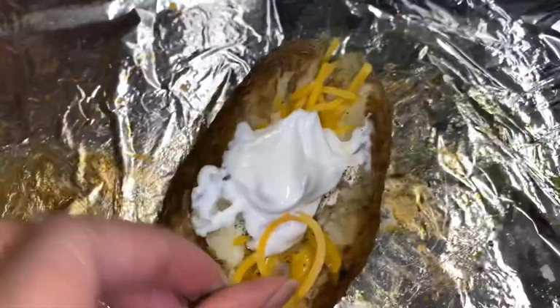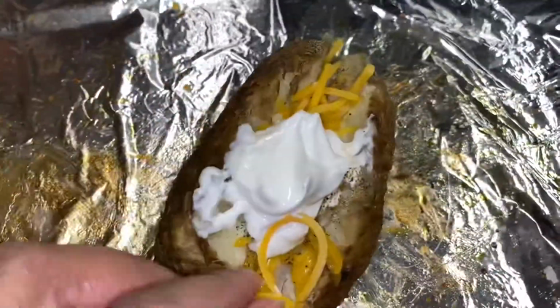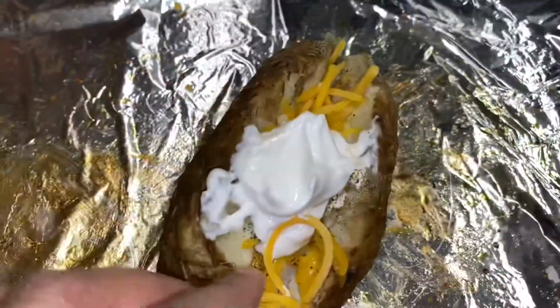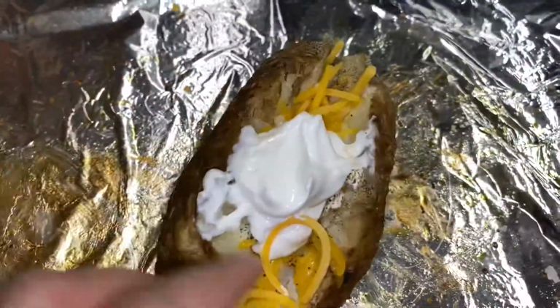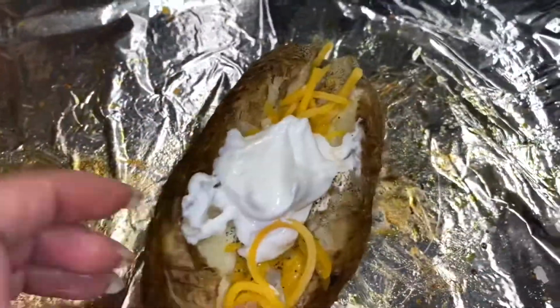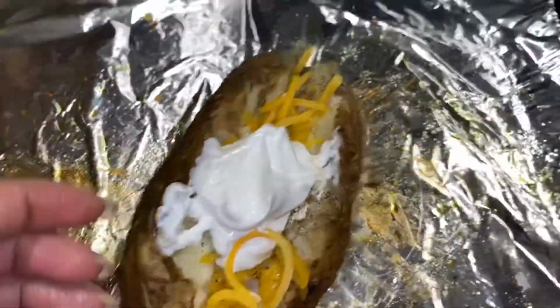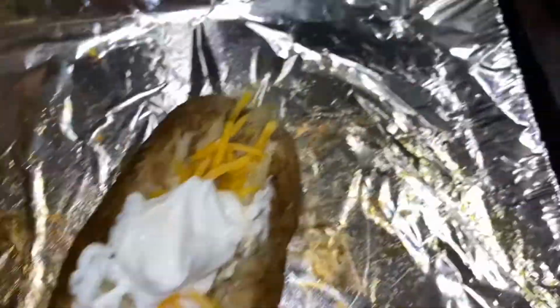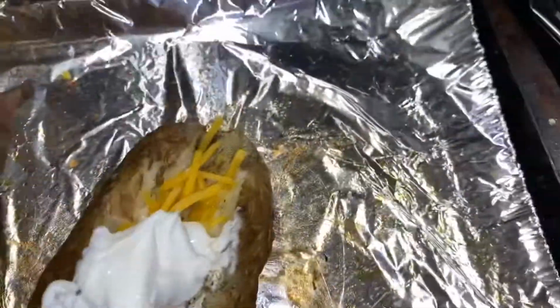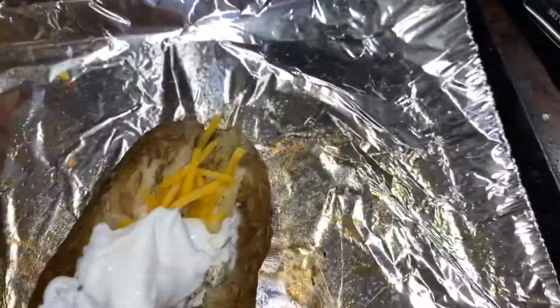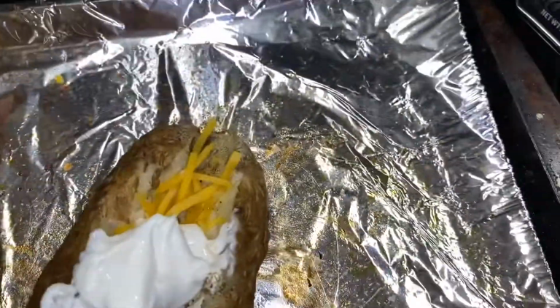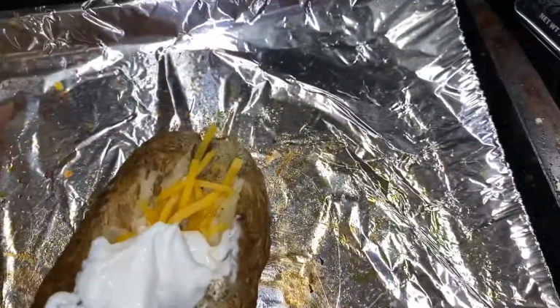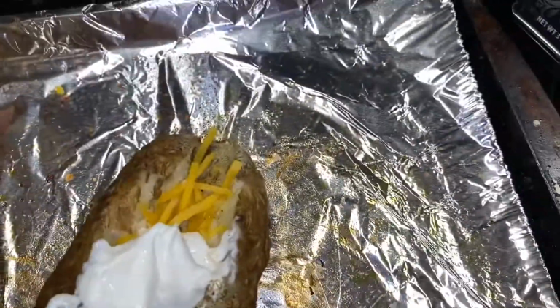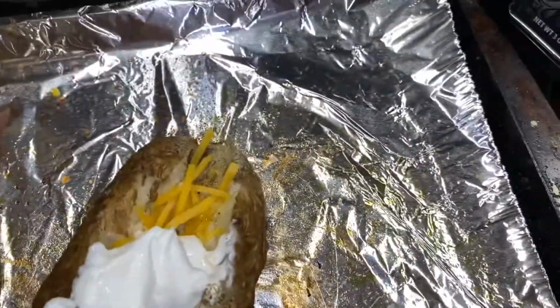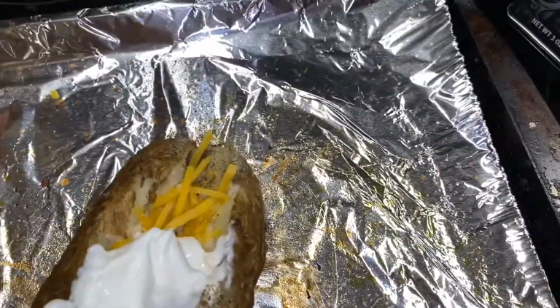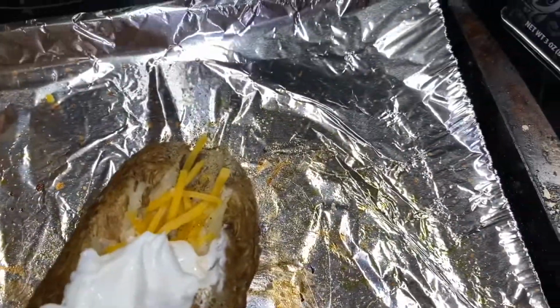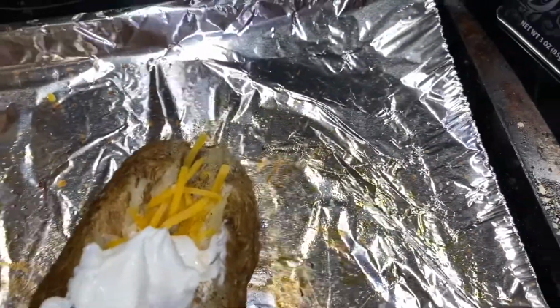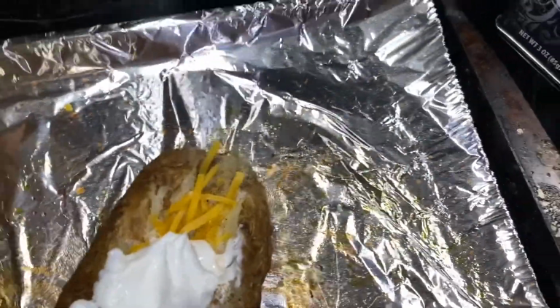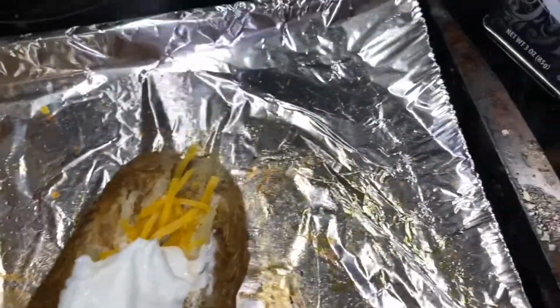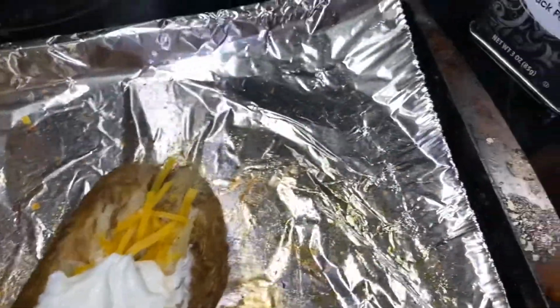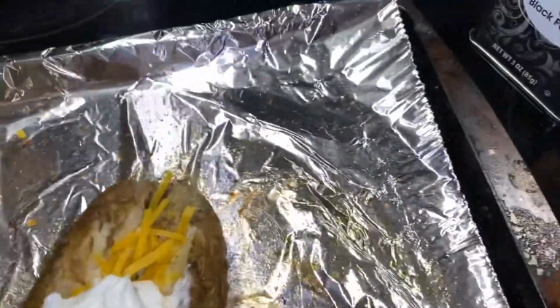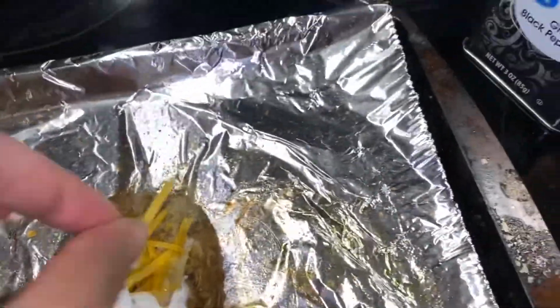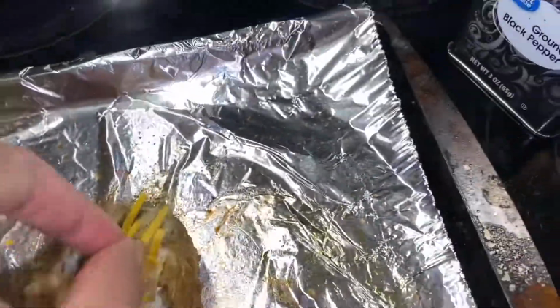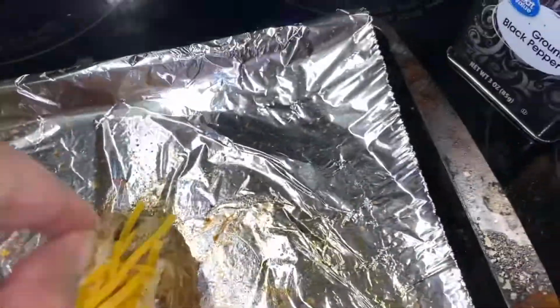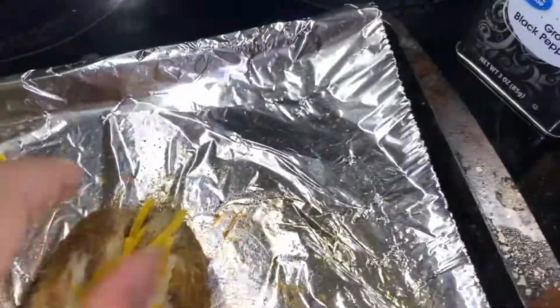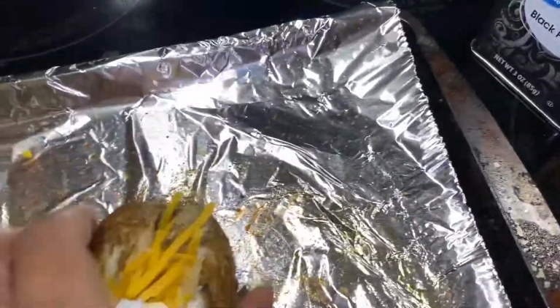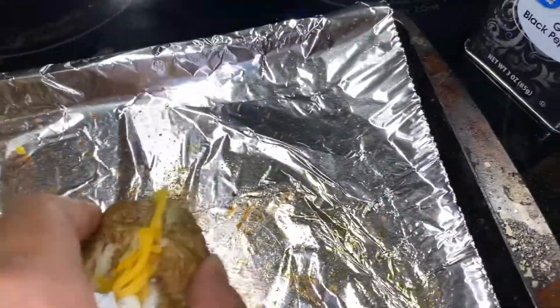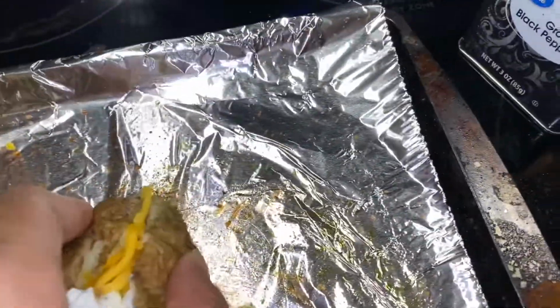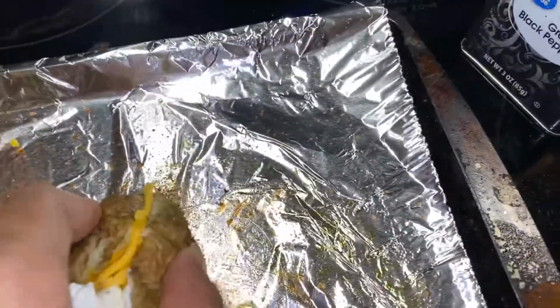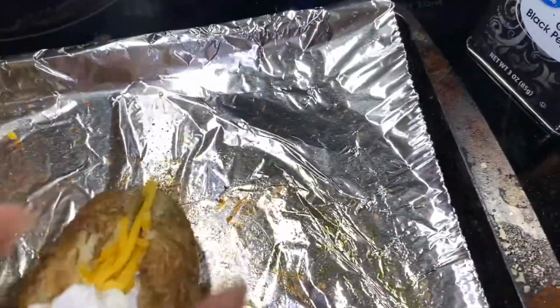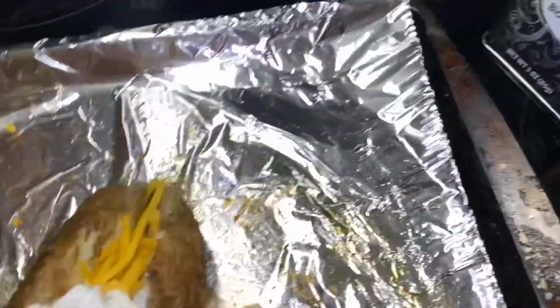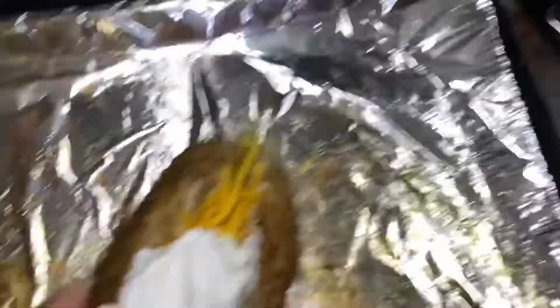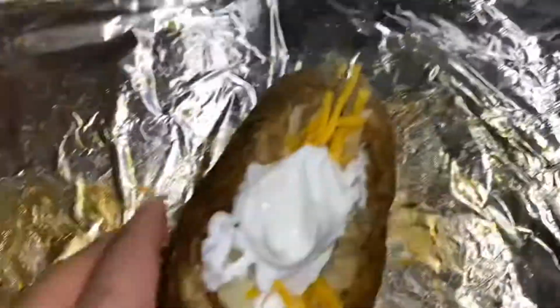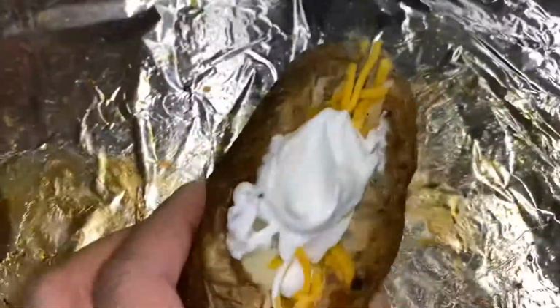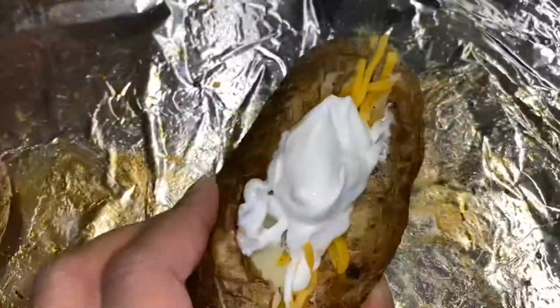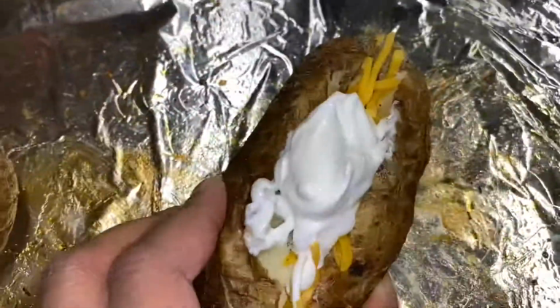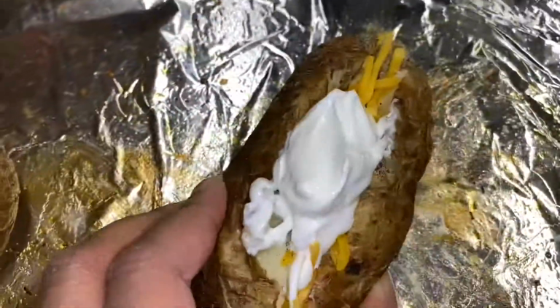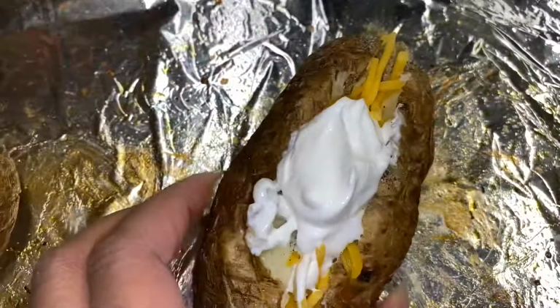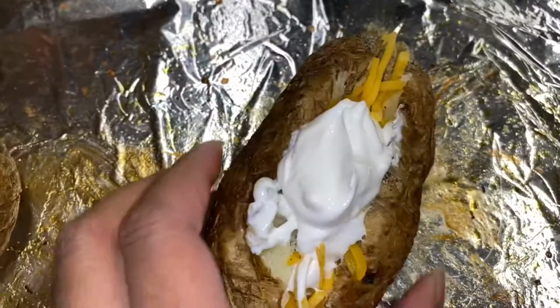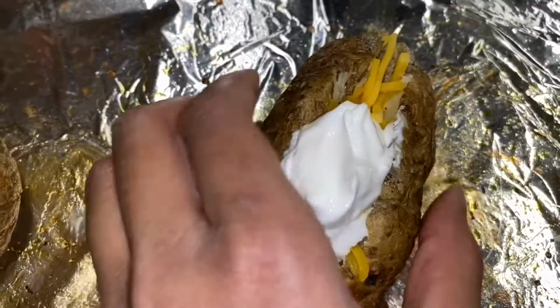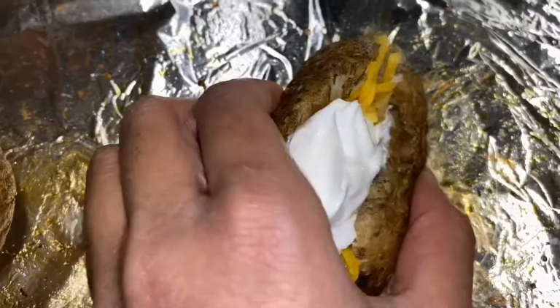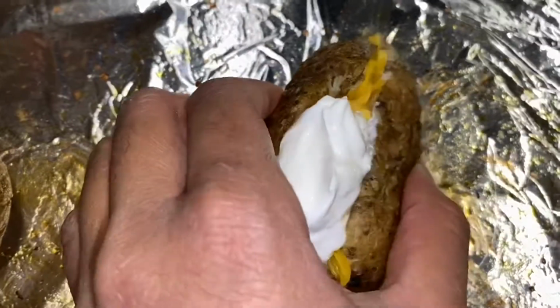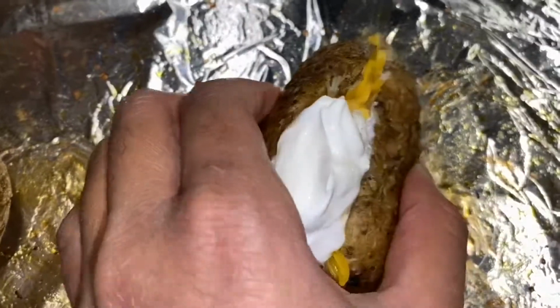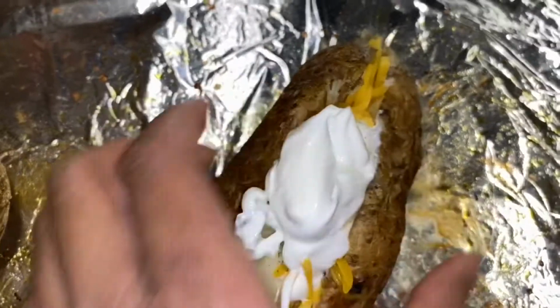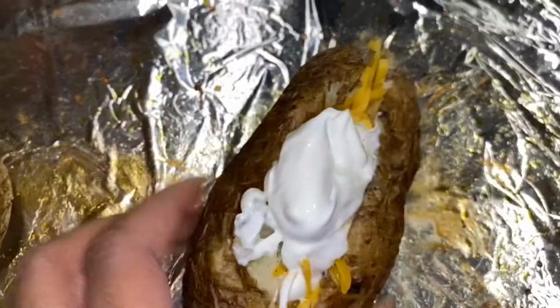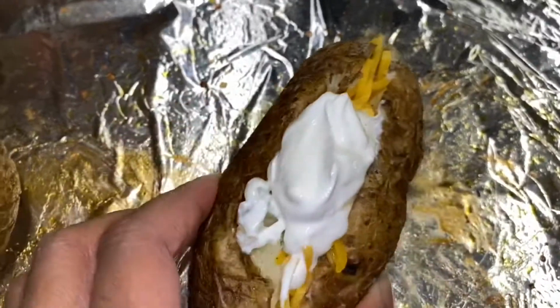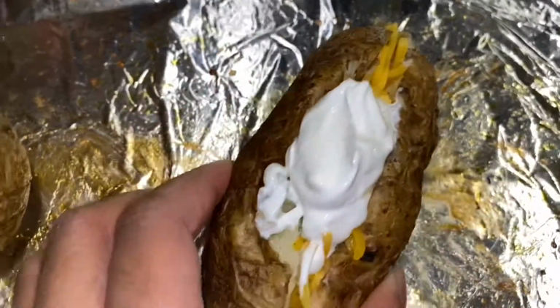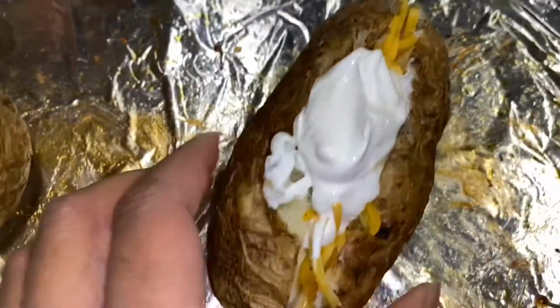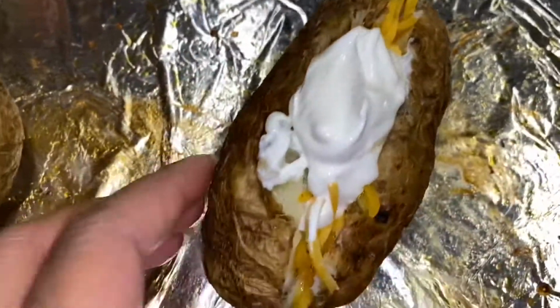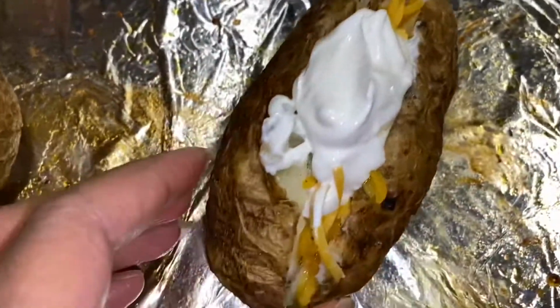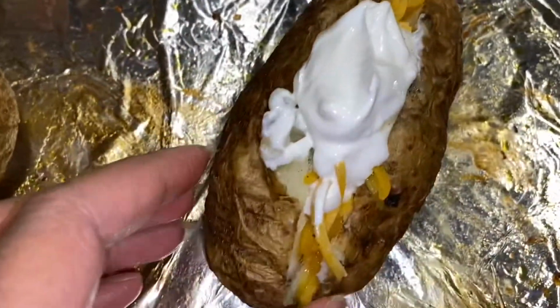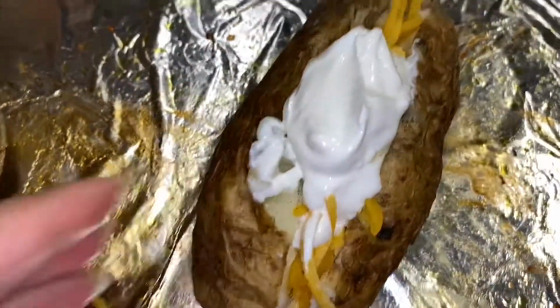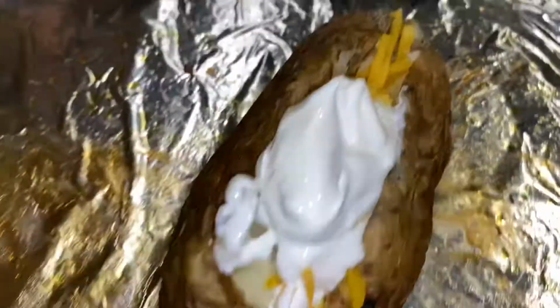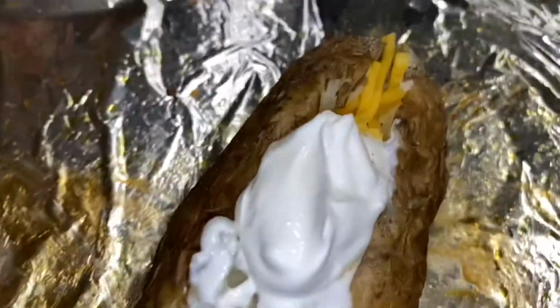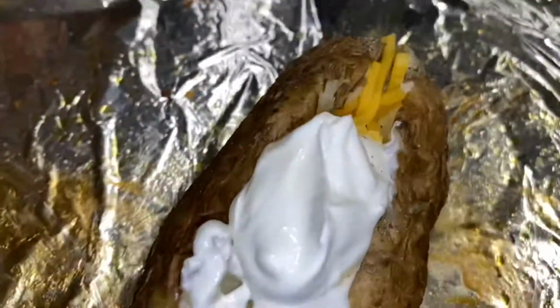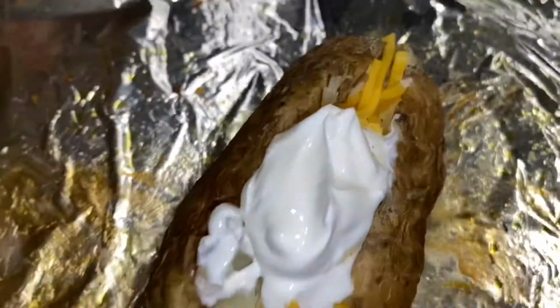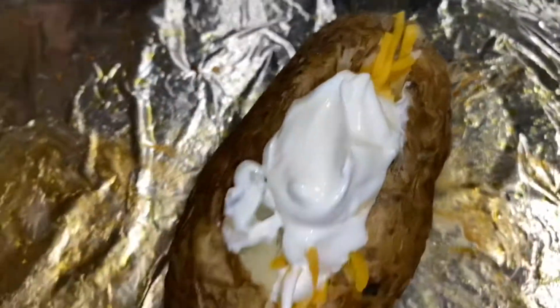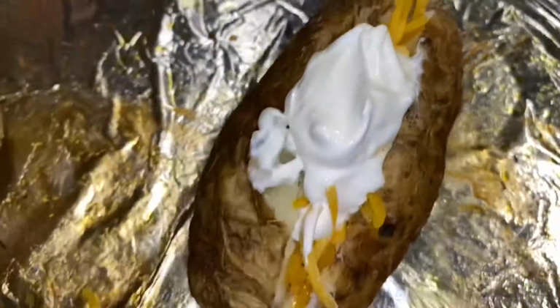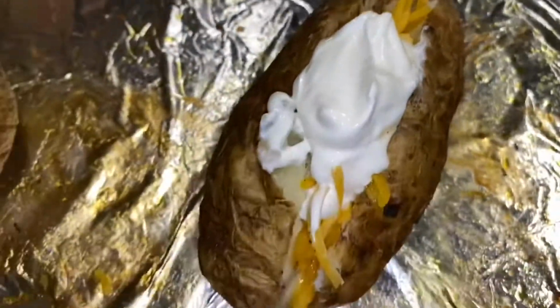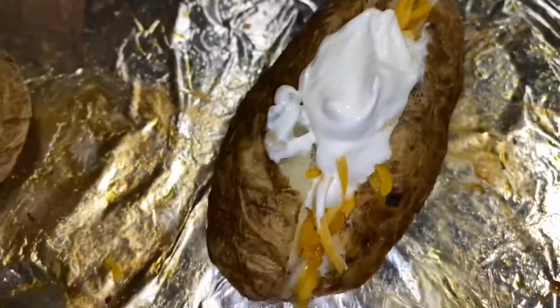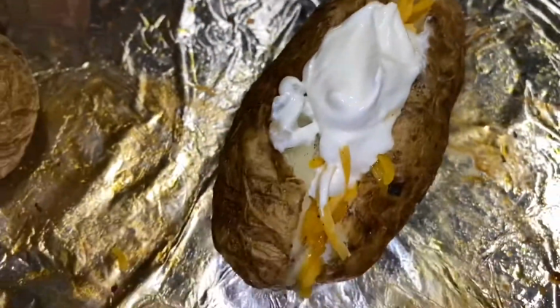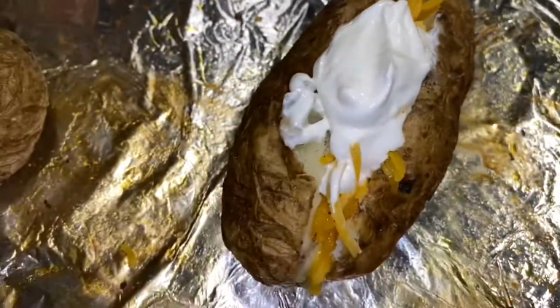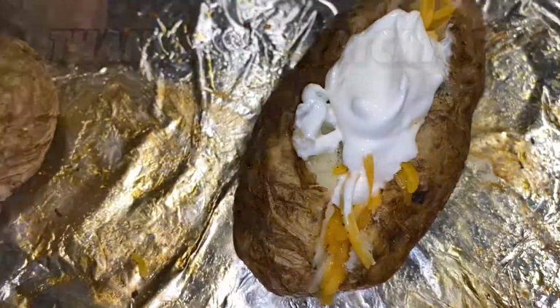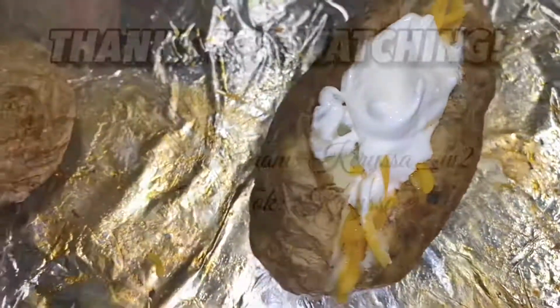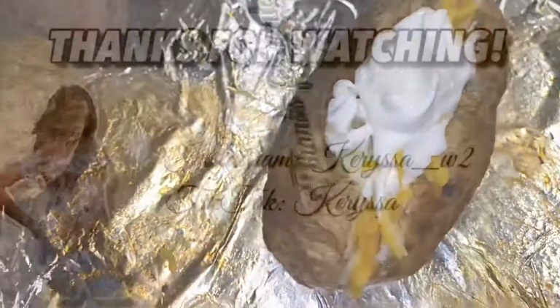I was smashing my baked potato together to melt the cheese, but after you're done adding all your toppings and everything, you can enjoy it.